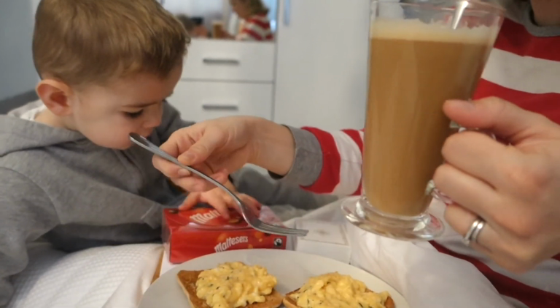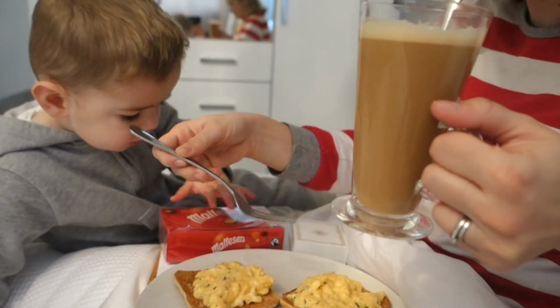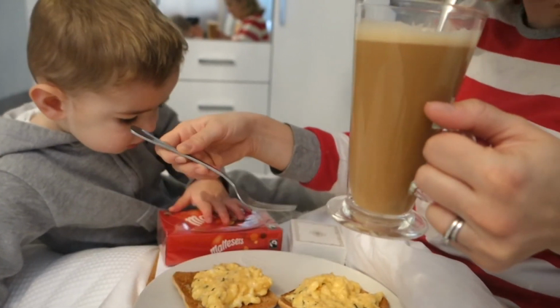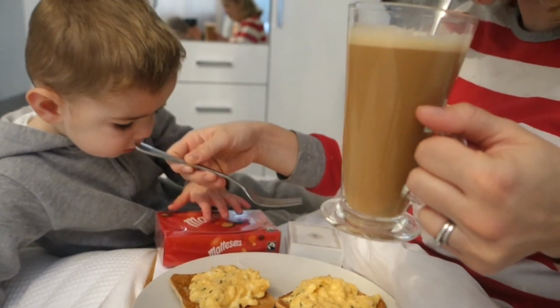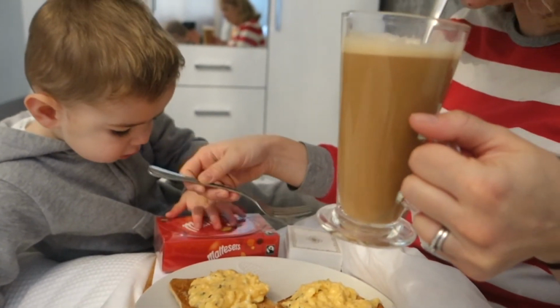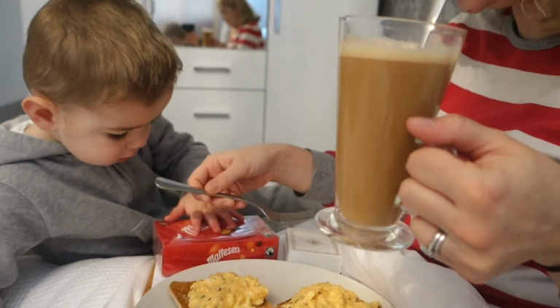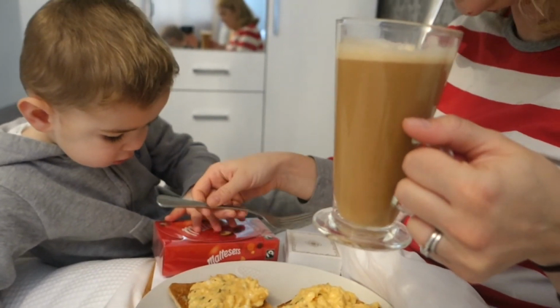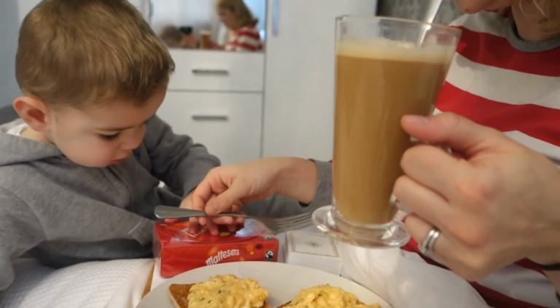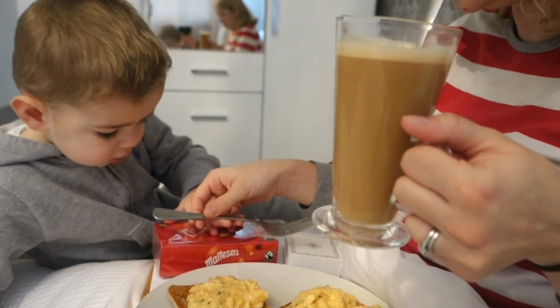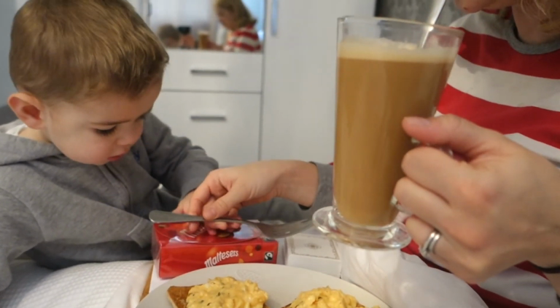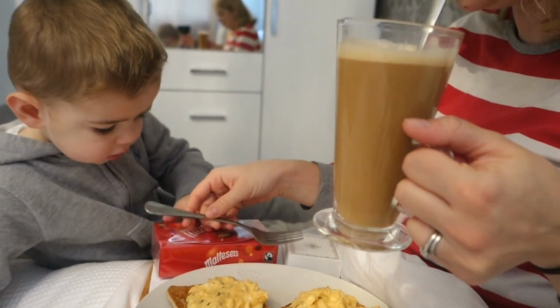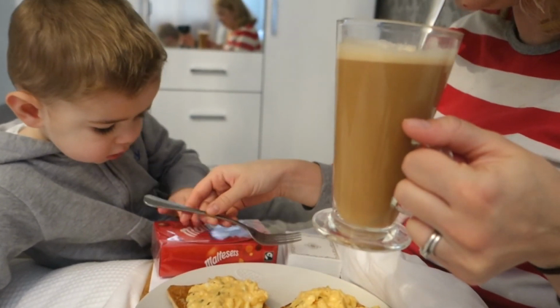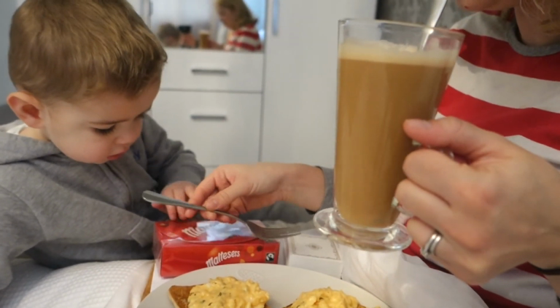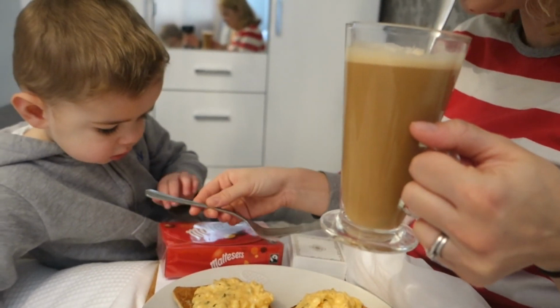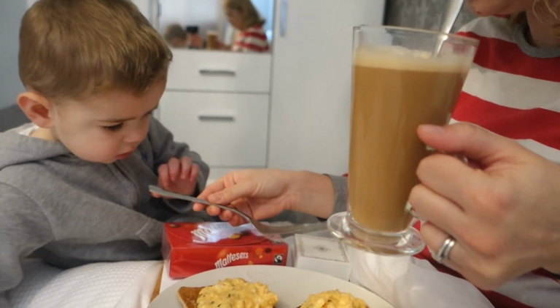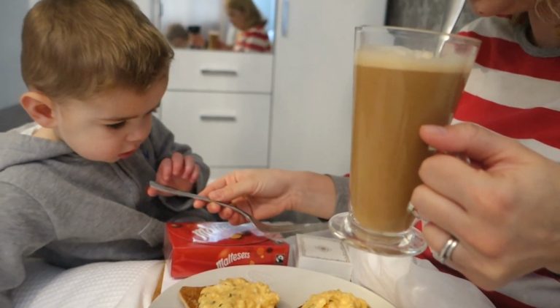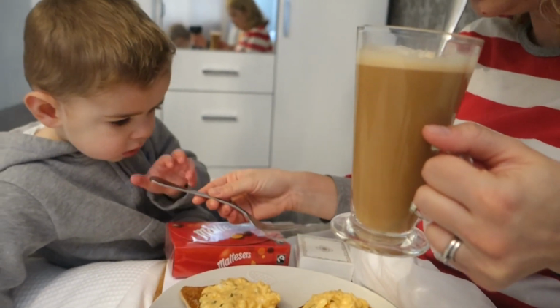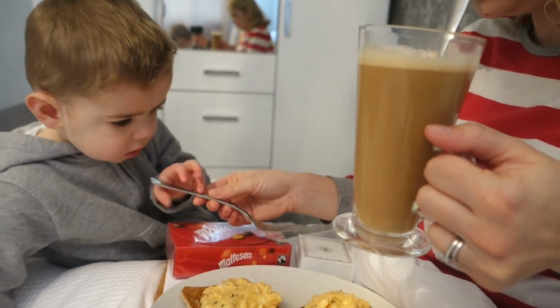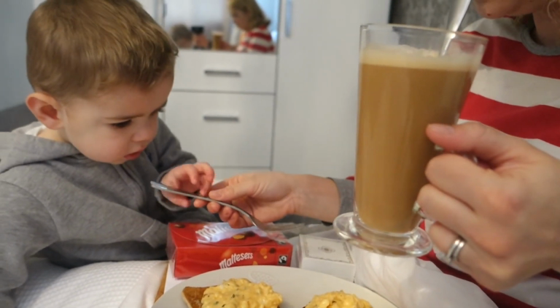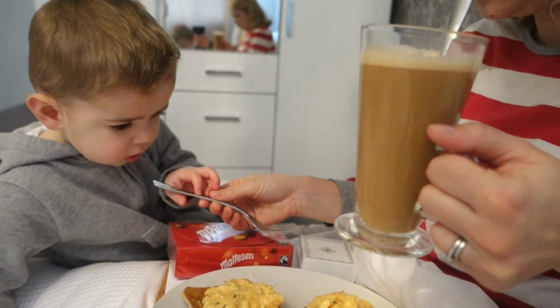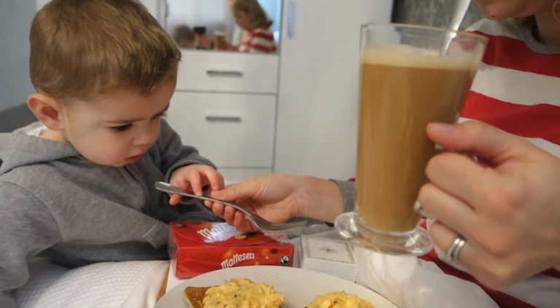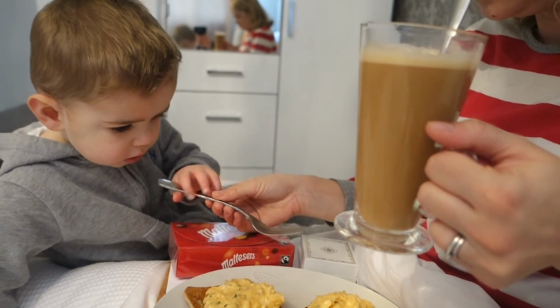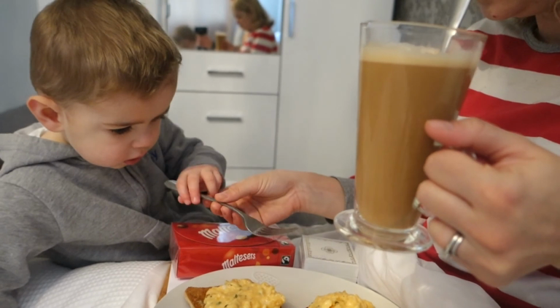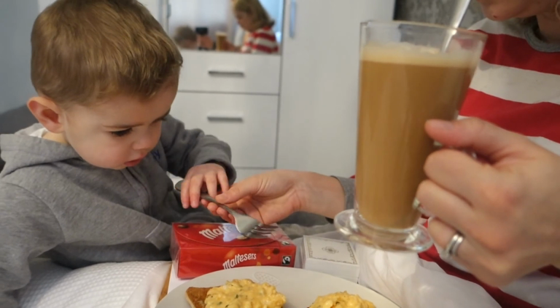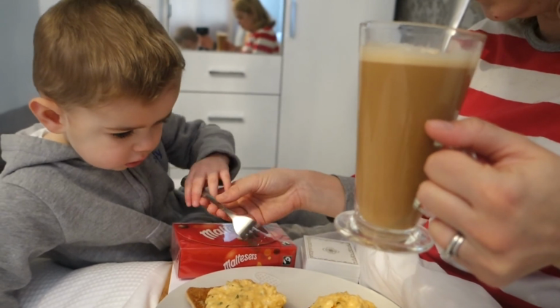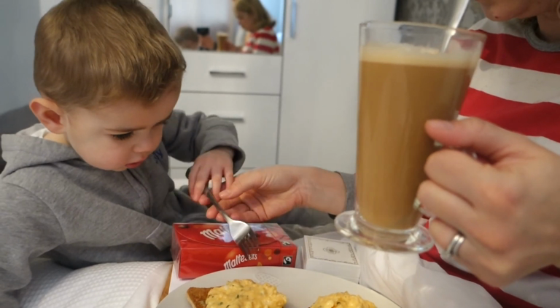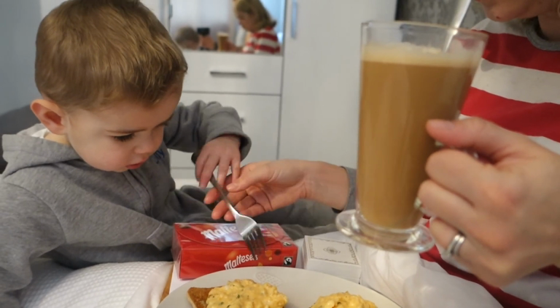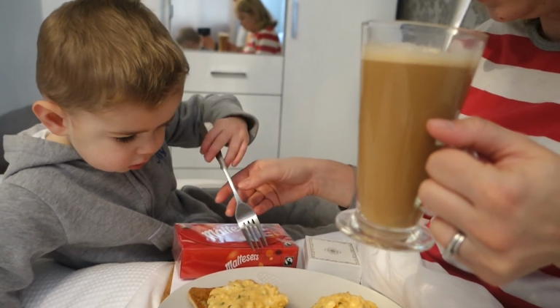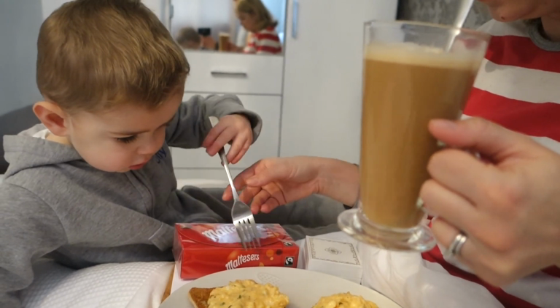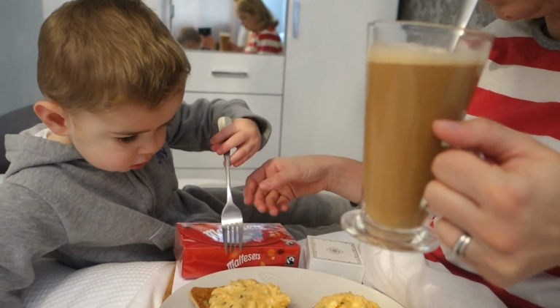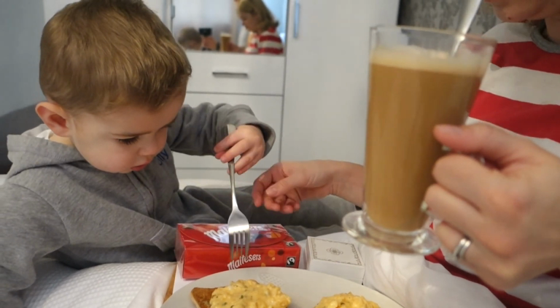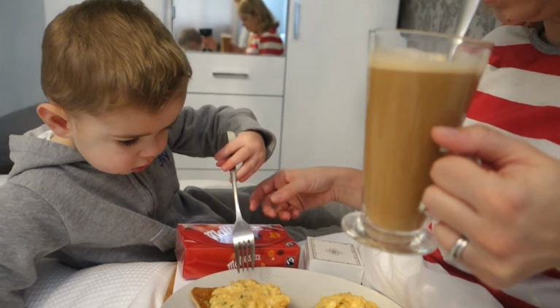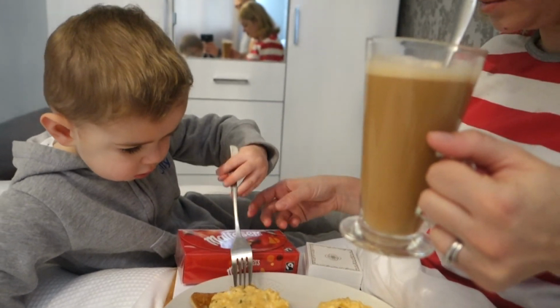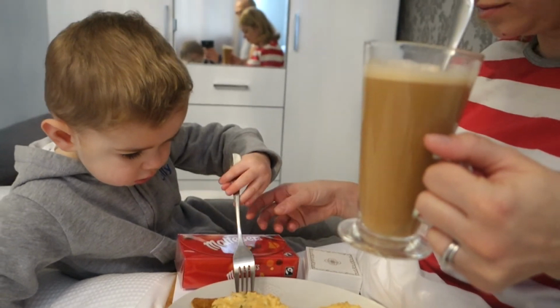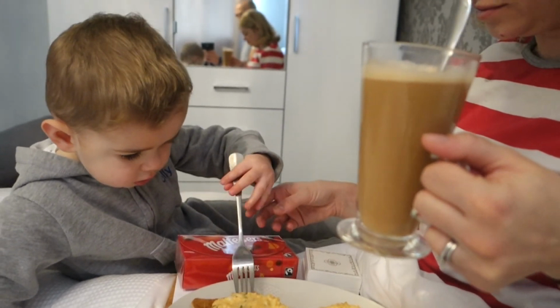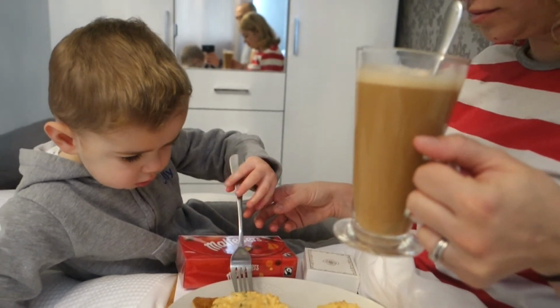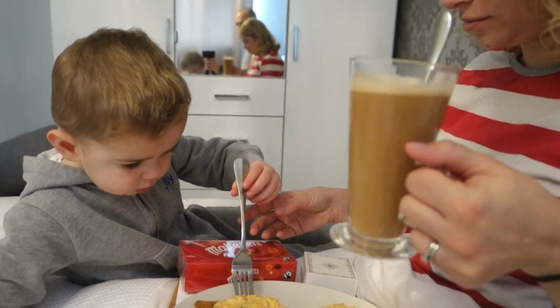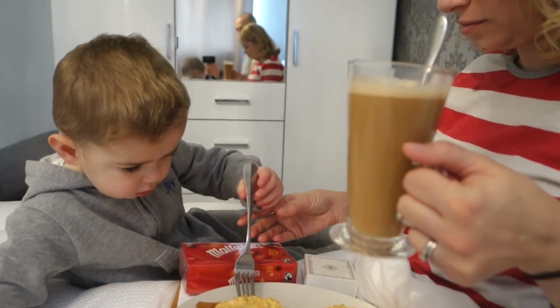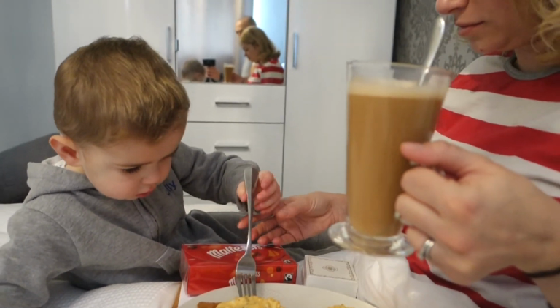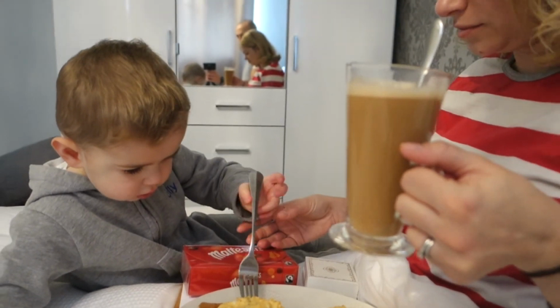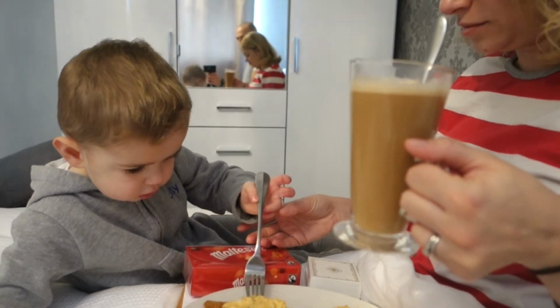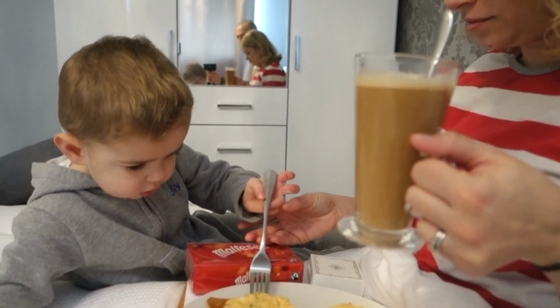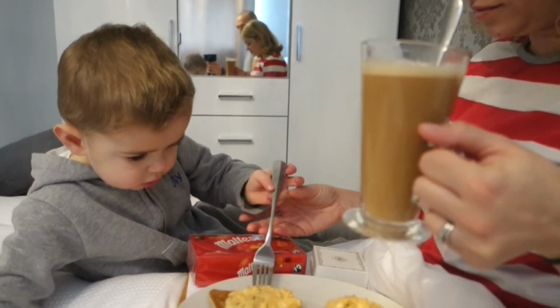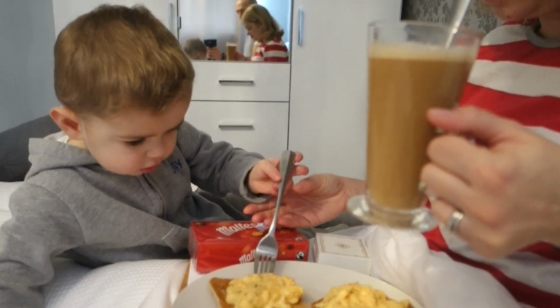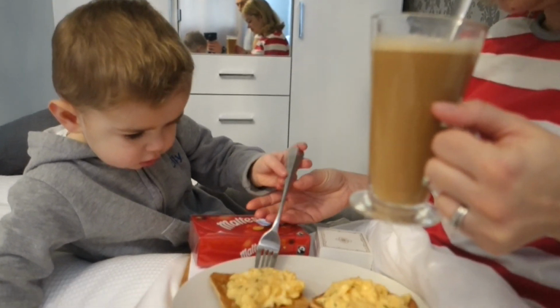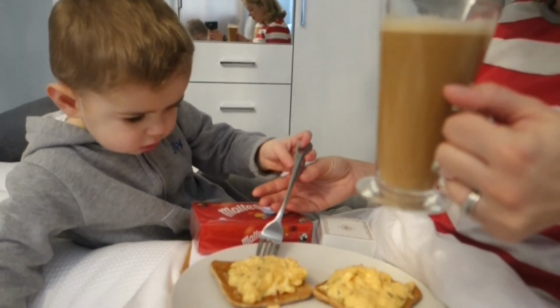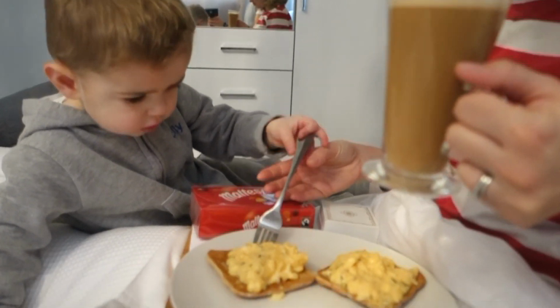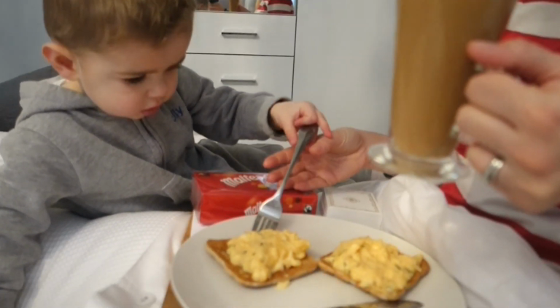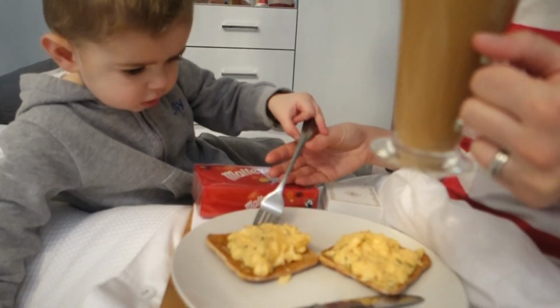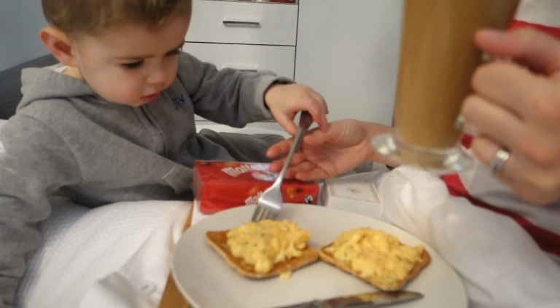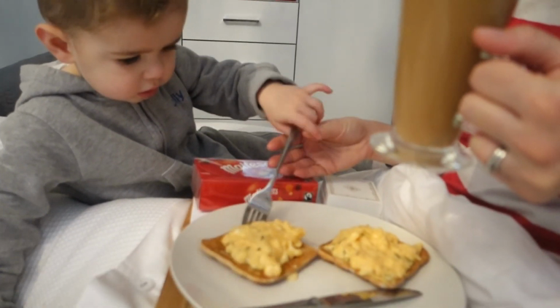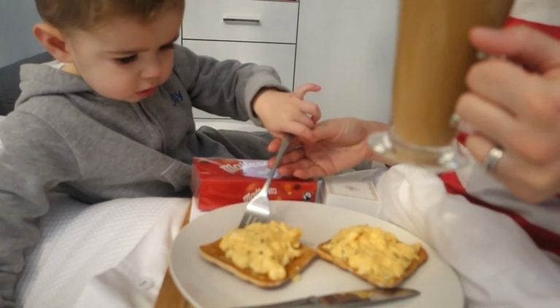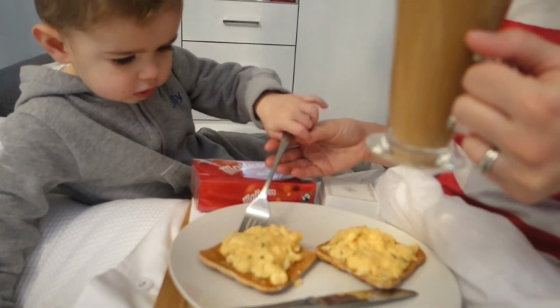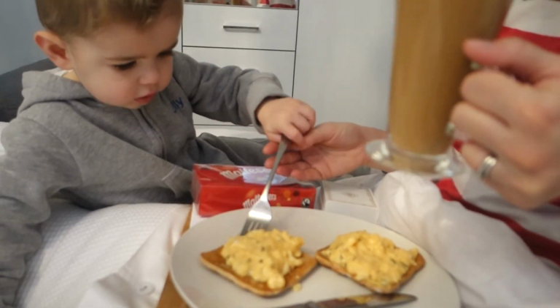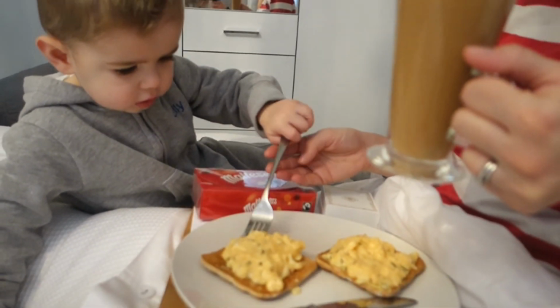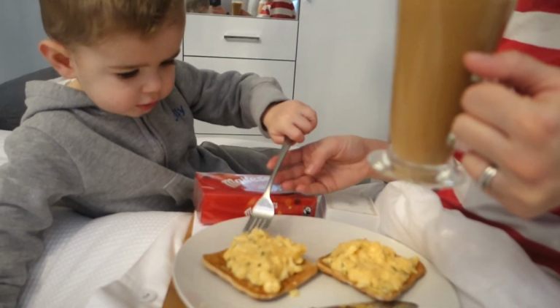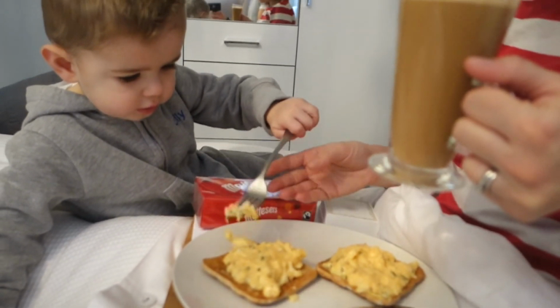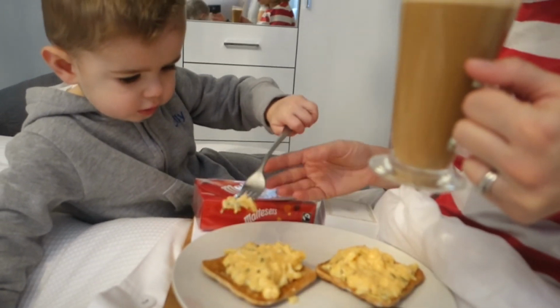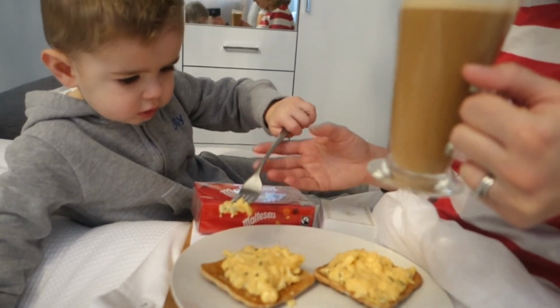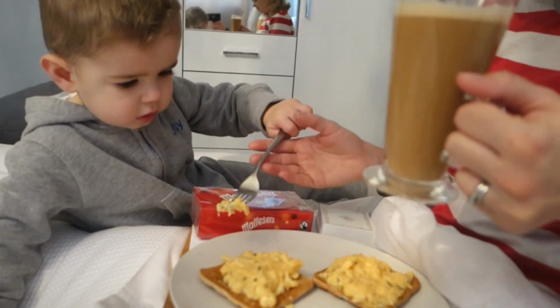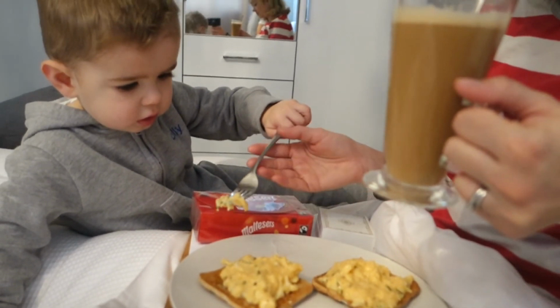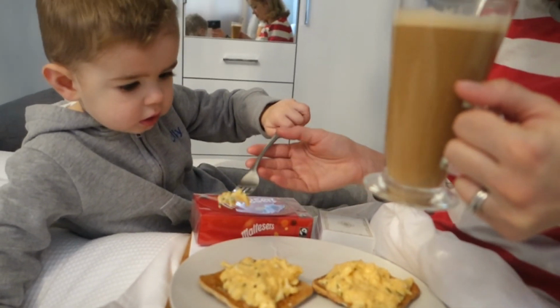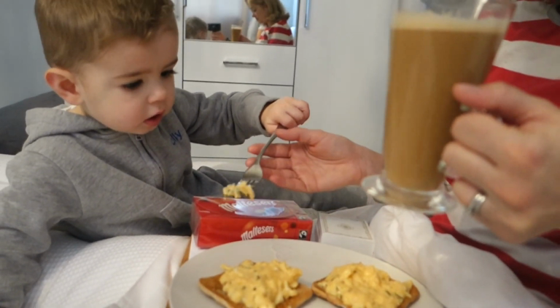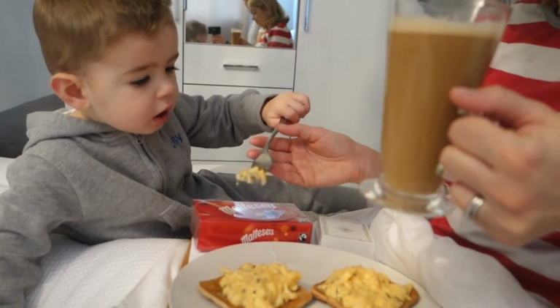You're gonna say happy Mother's Day but it came out happy brothers day!